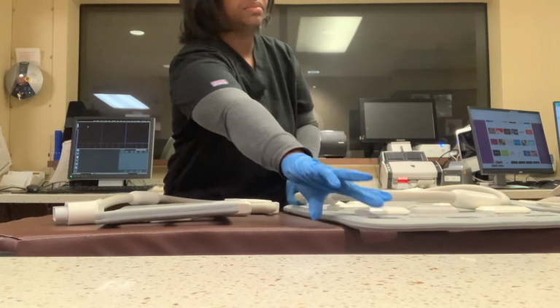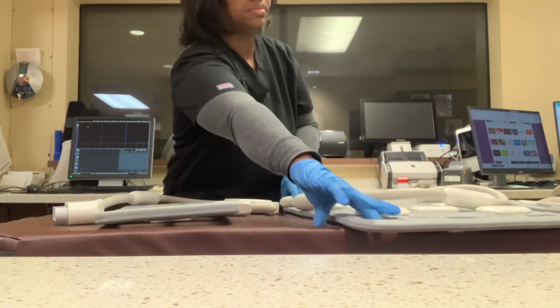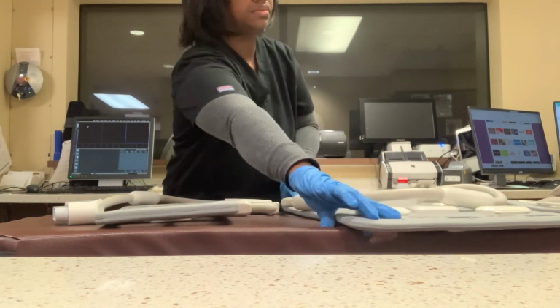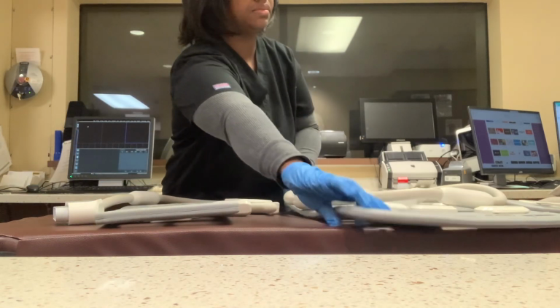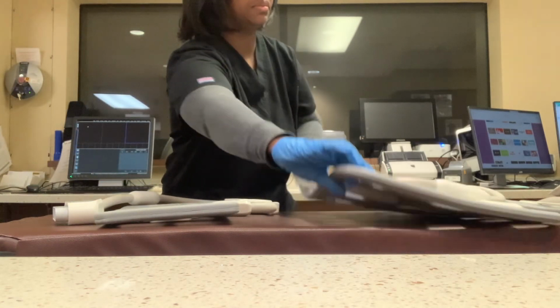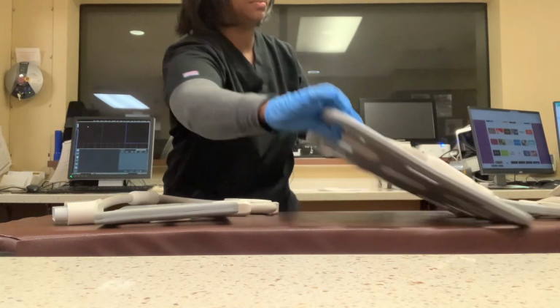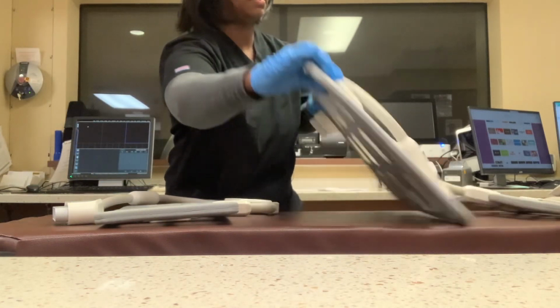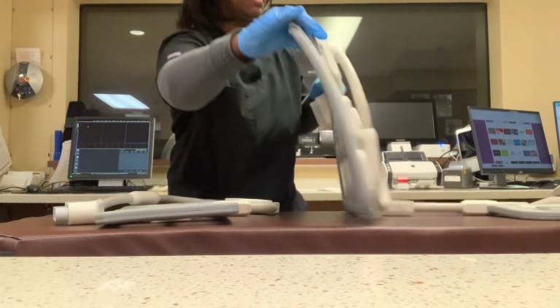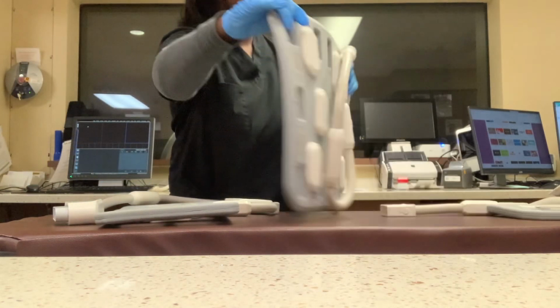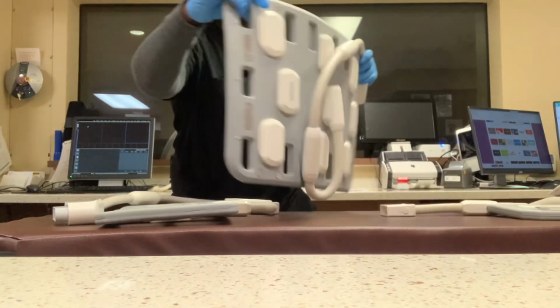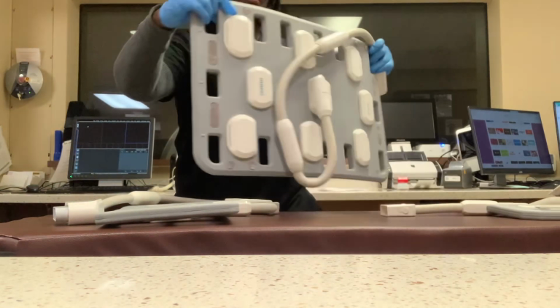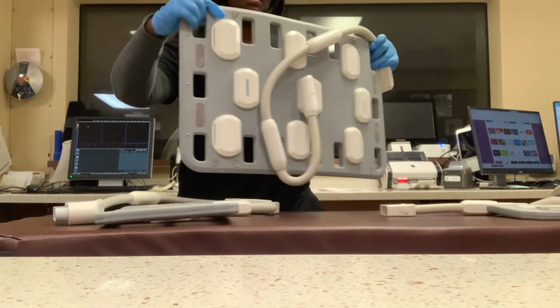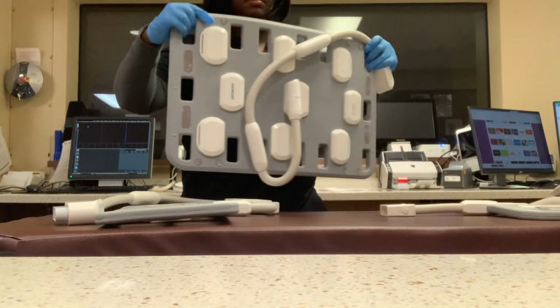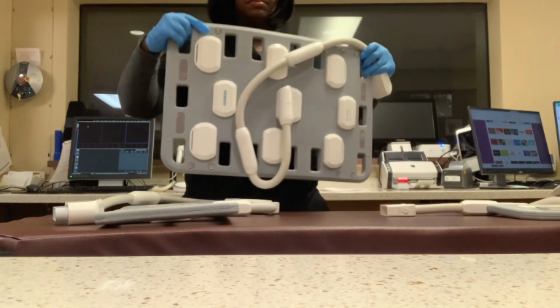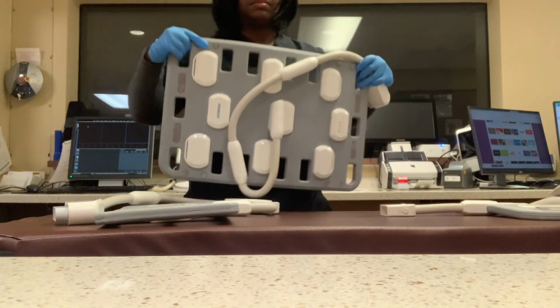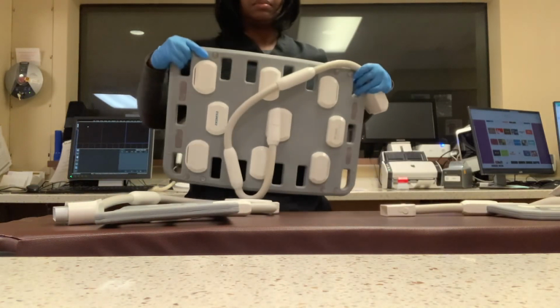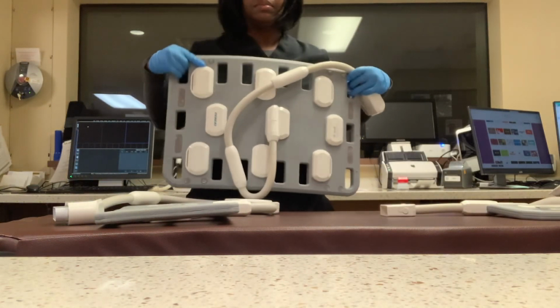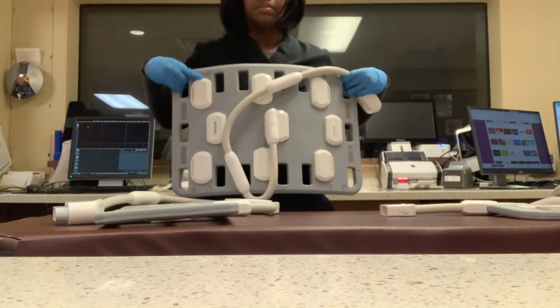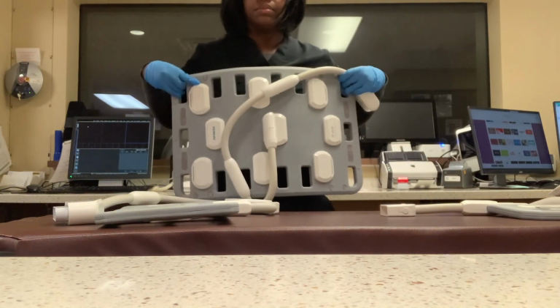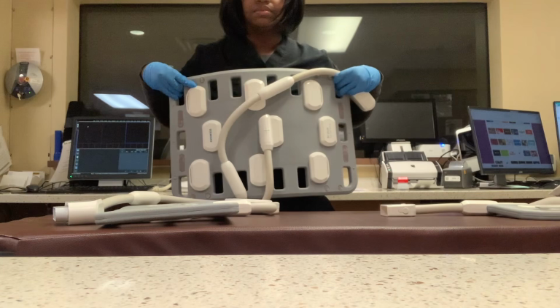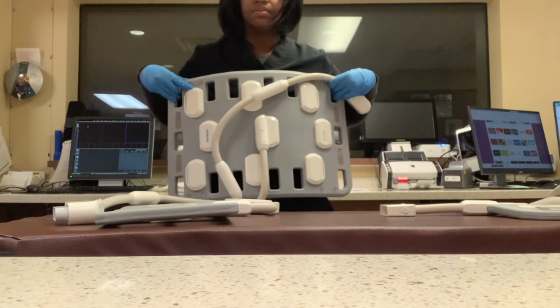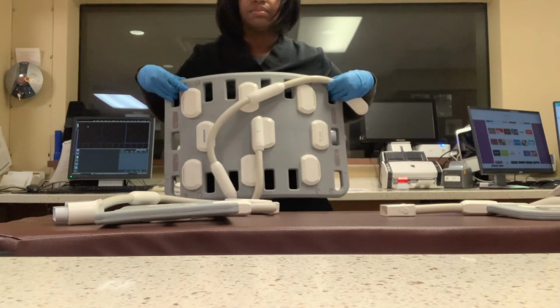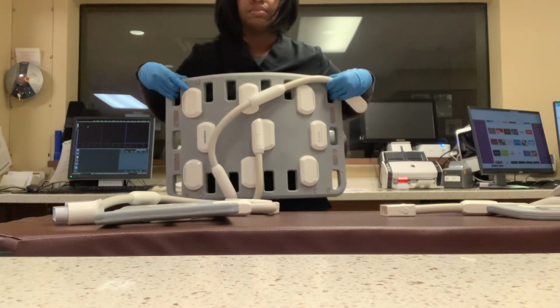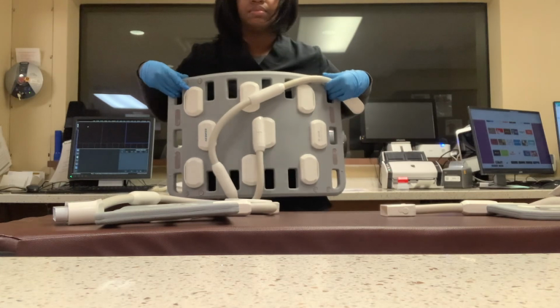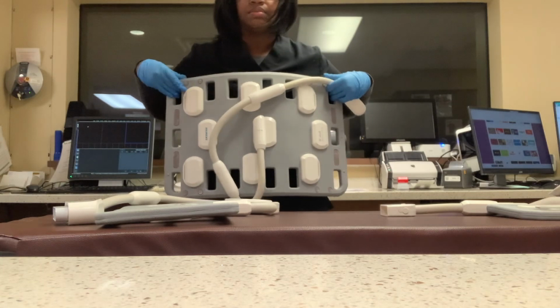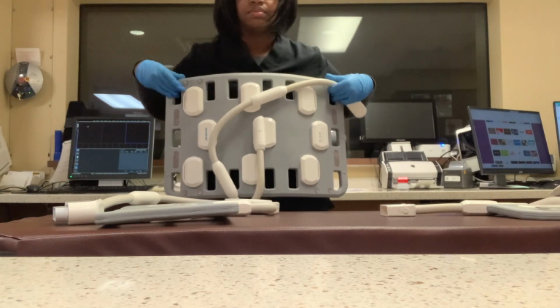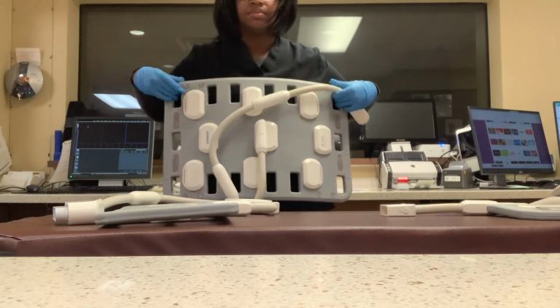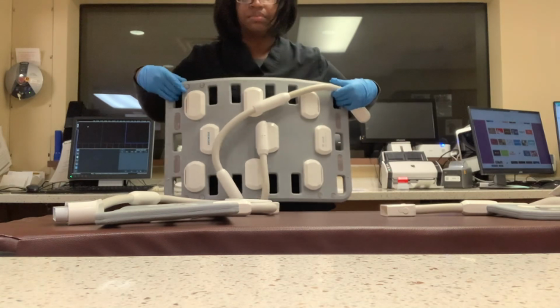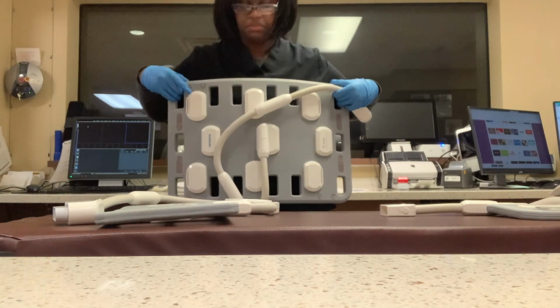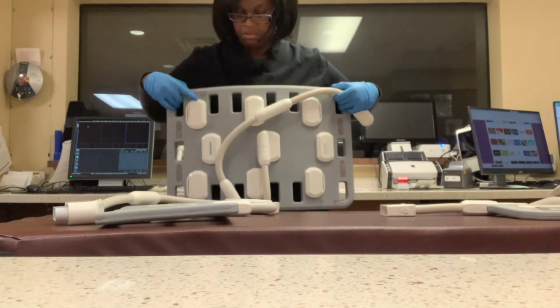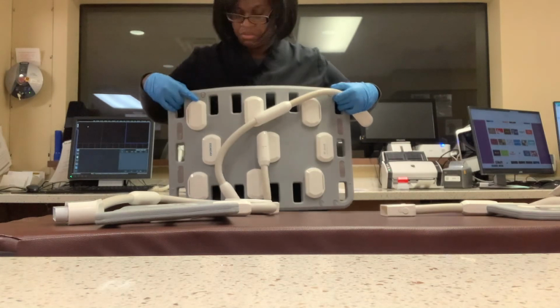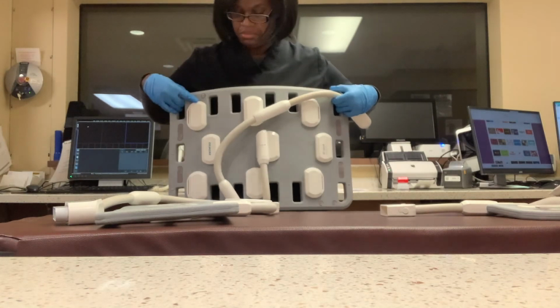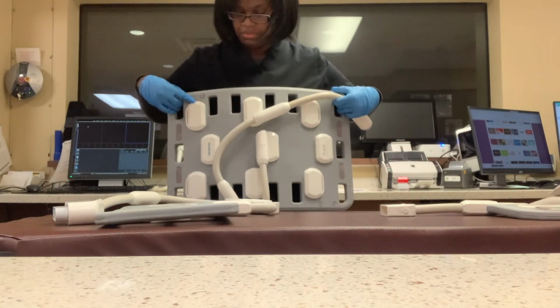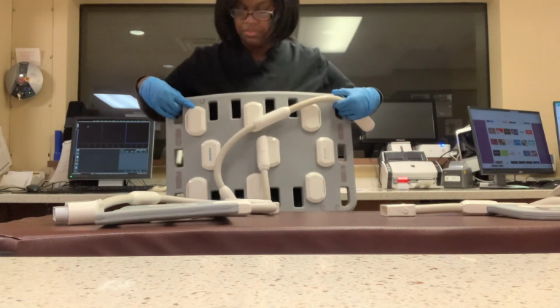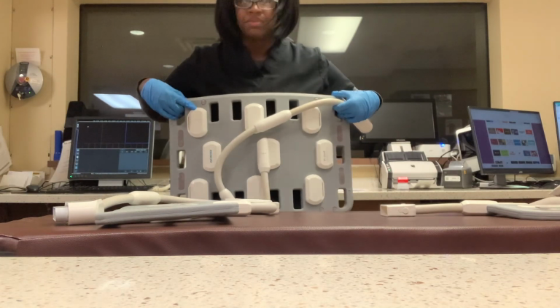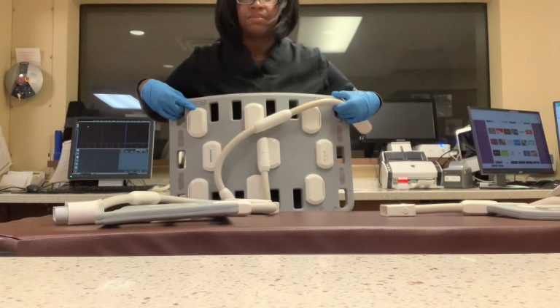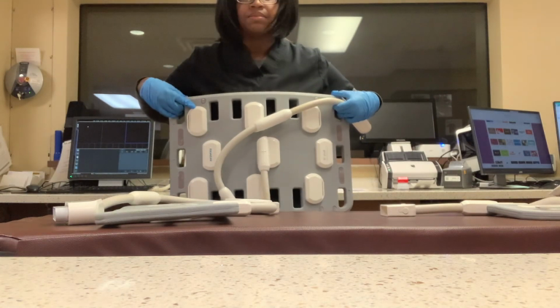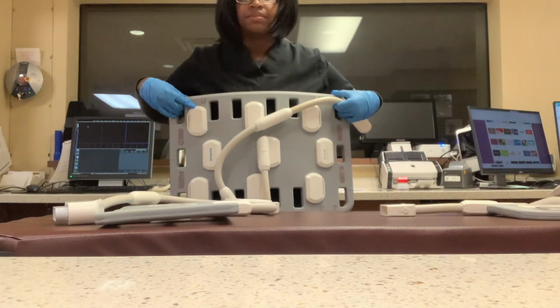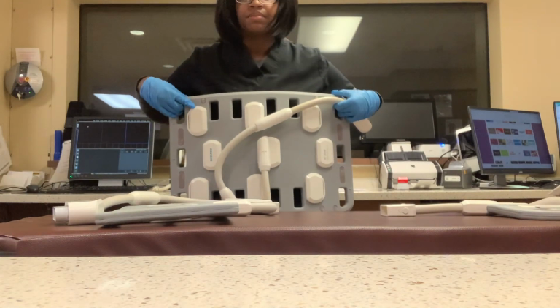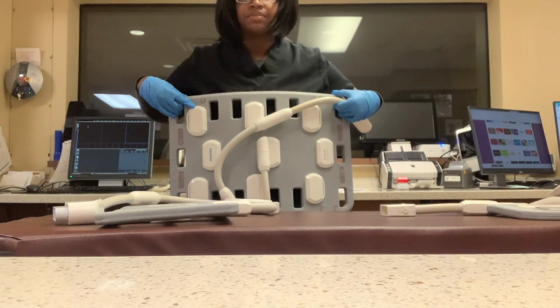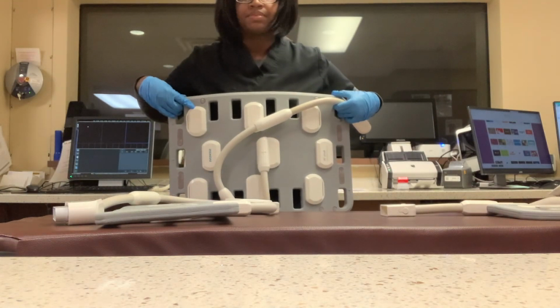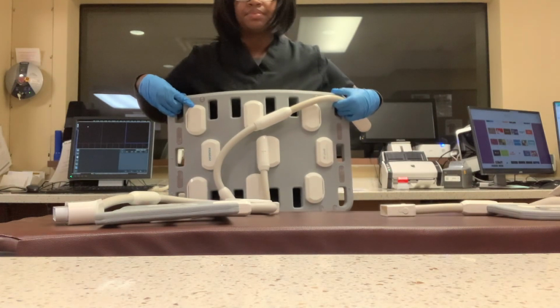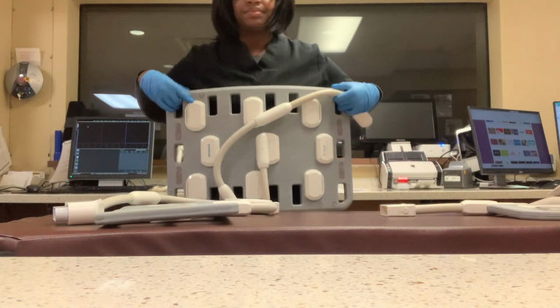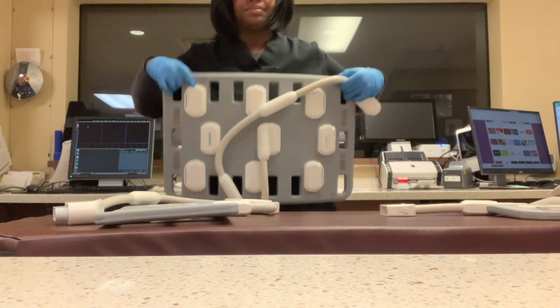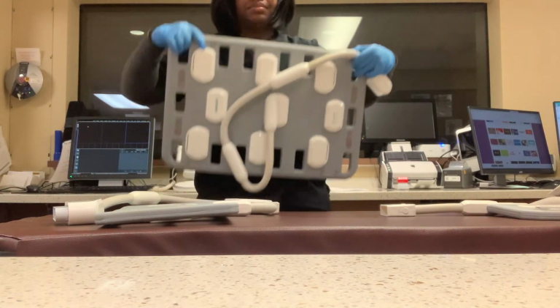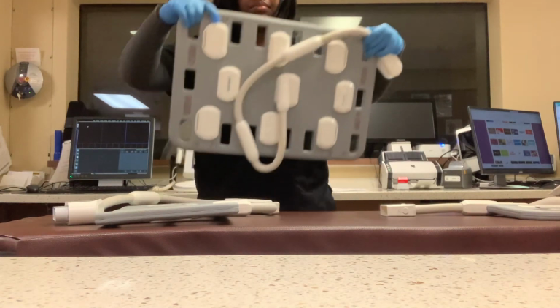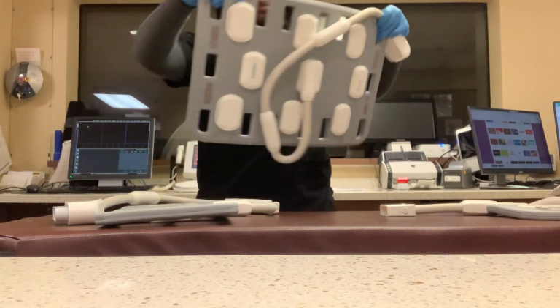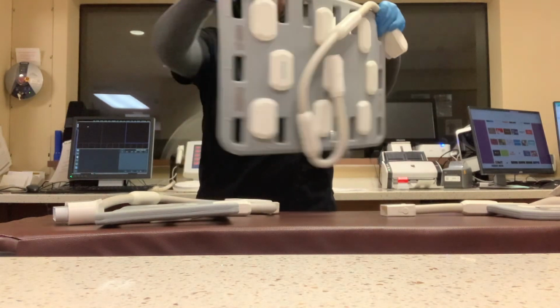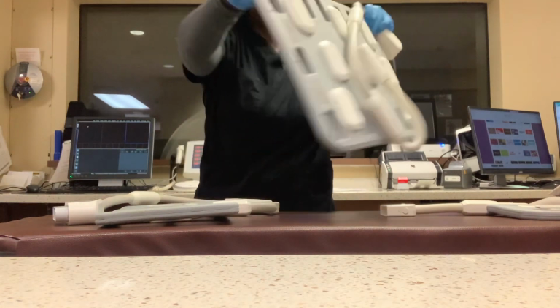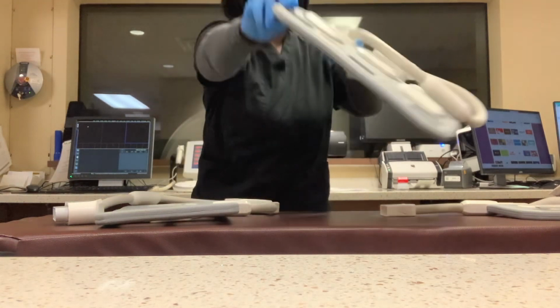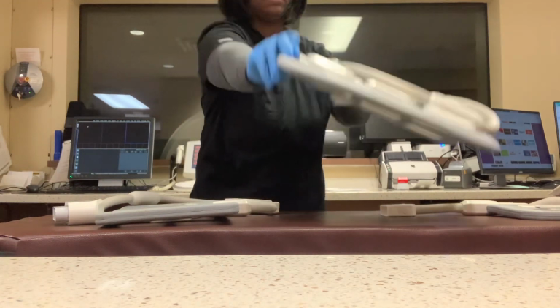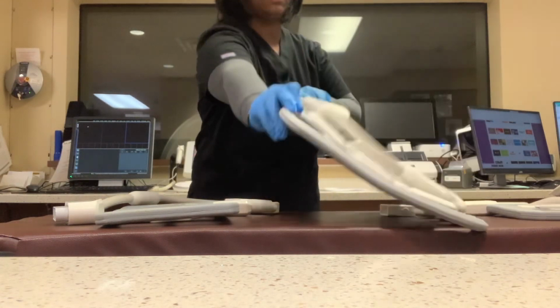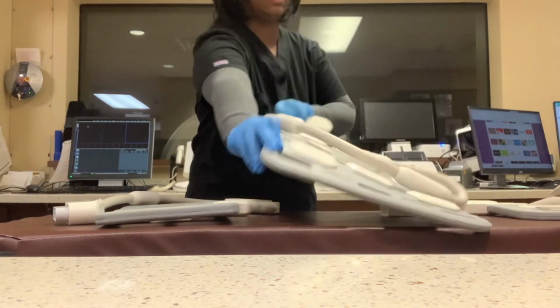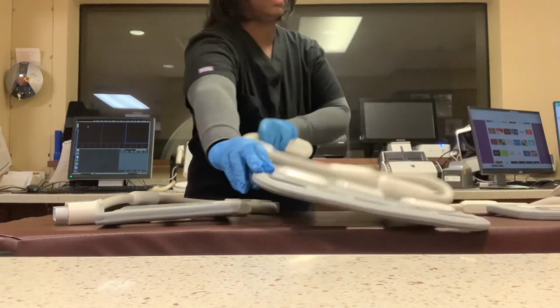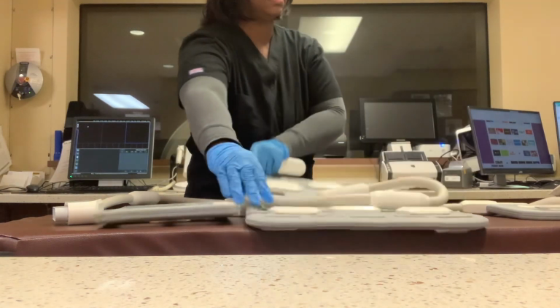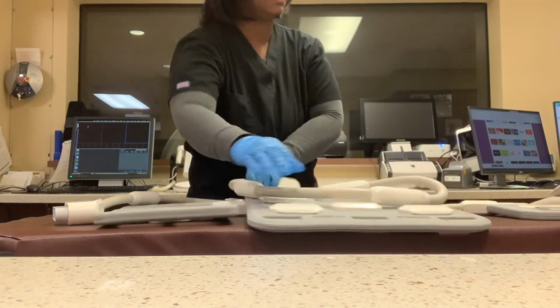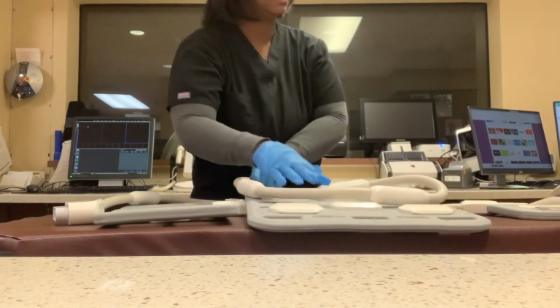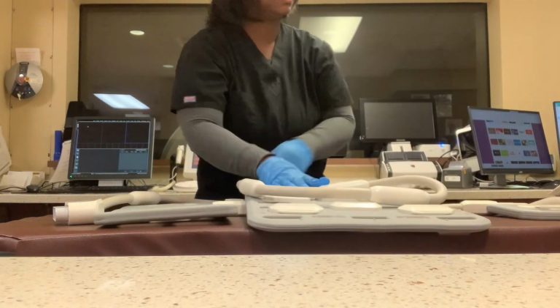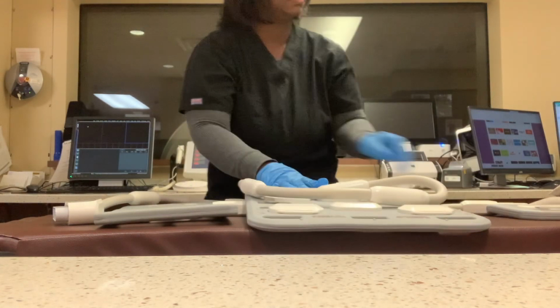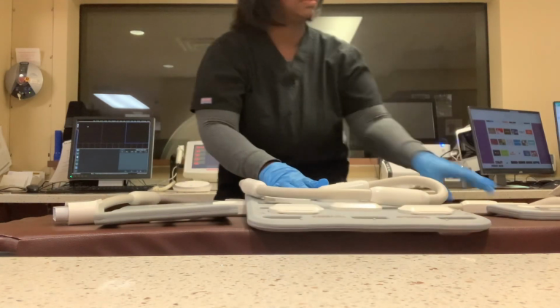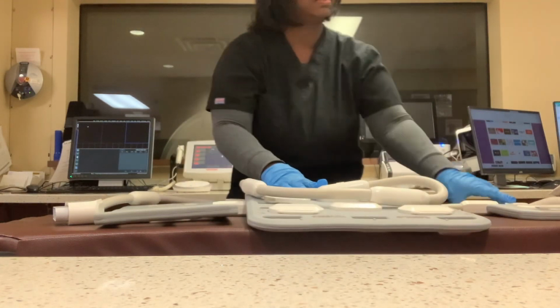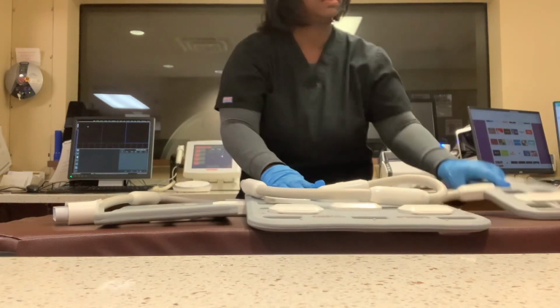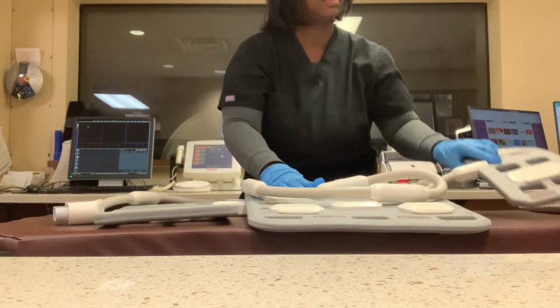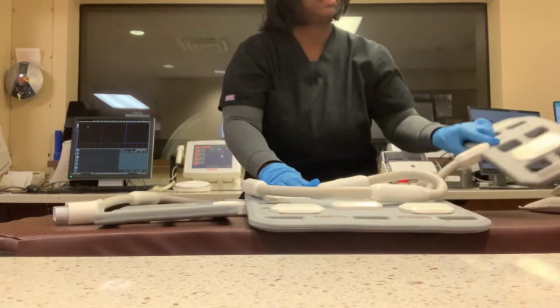Now we have the body coil. It can be used for your chest, abdomen, forearm, humerus, femur, or tibia/fibula.